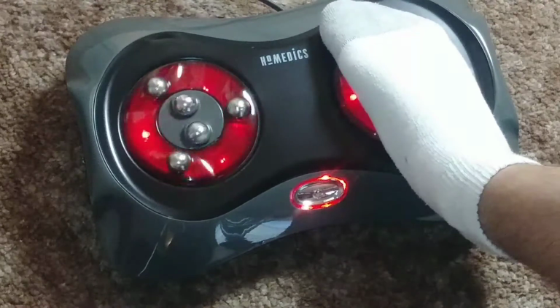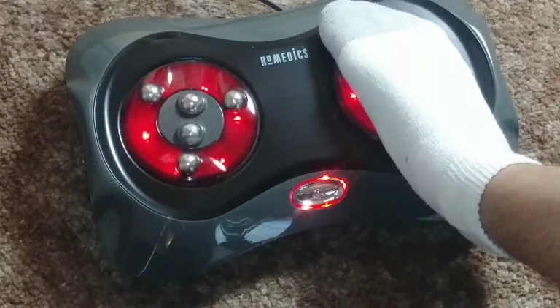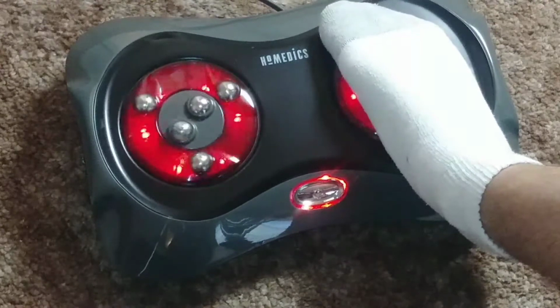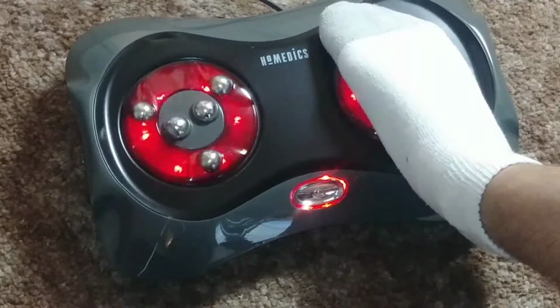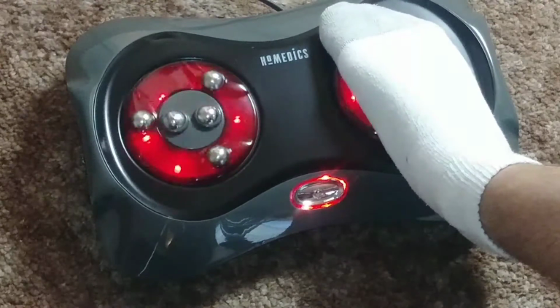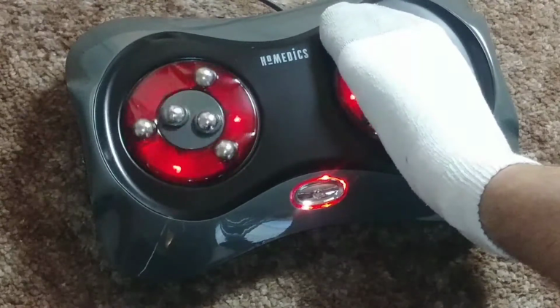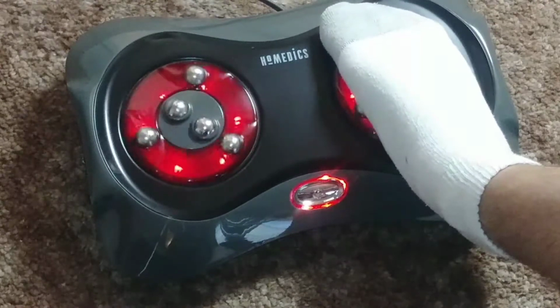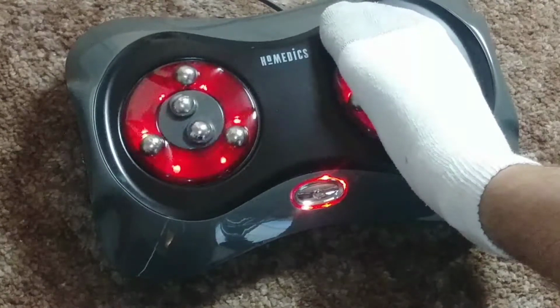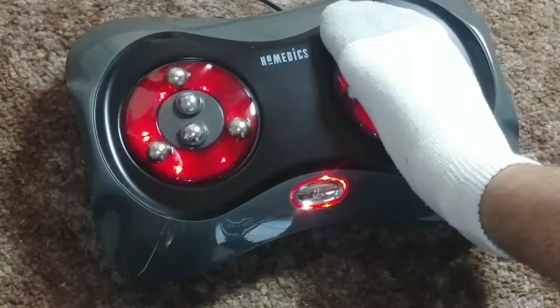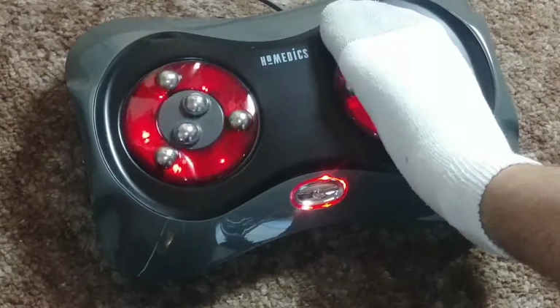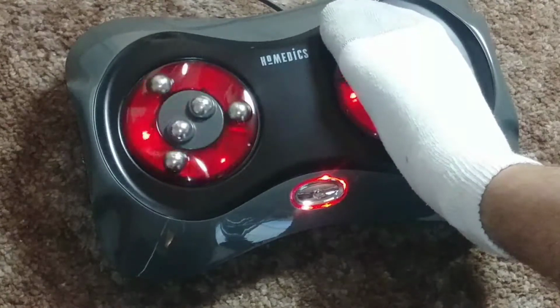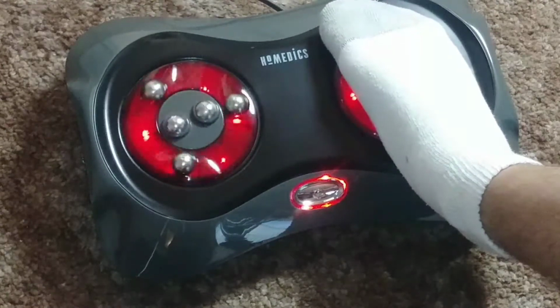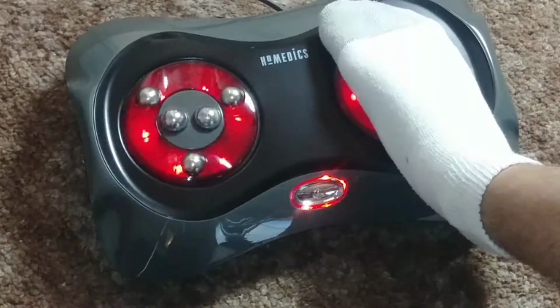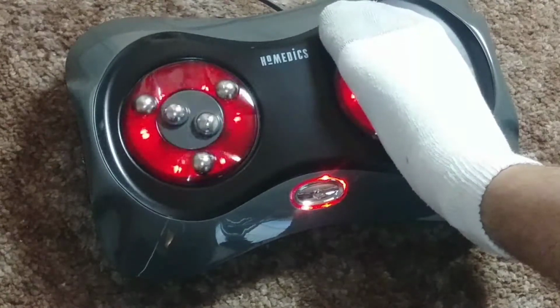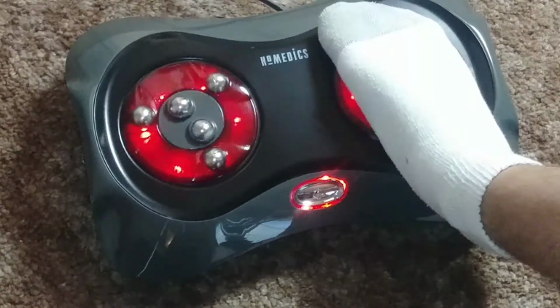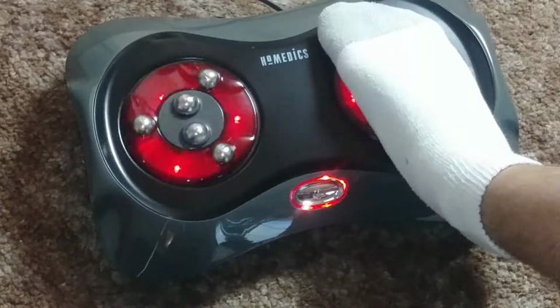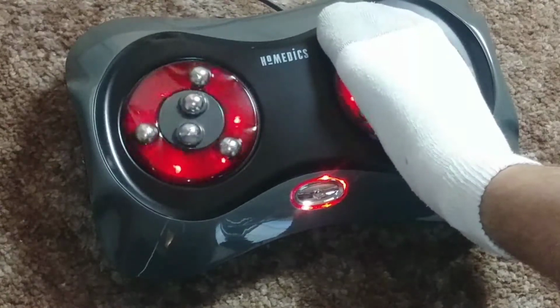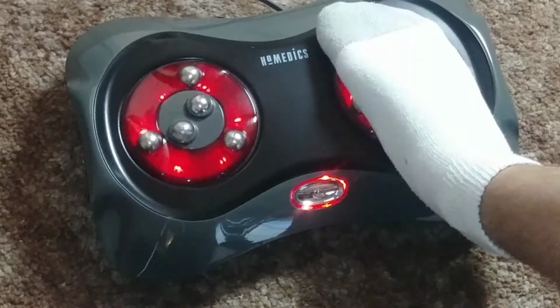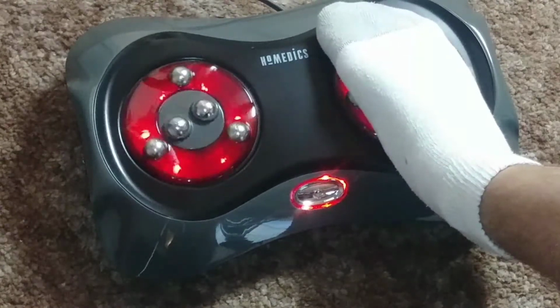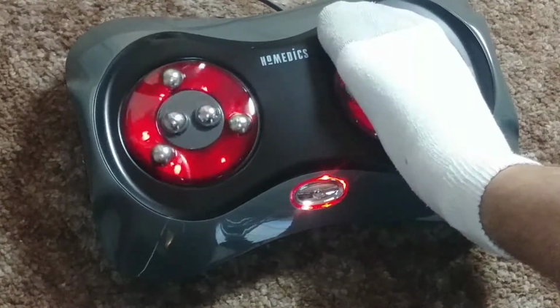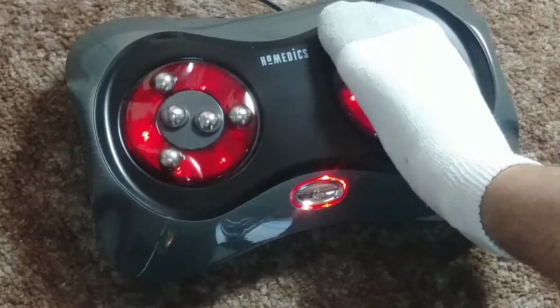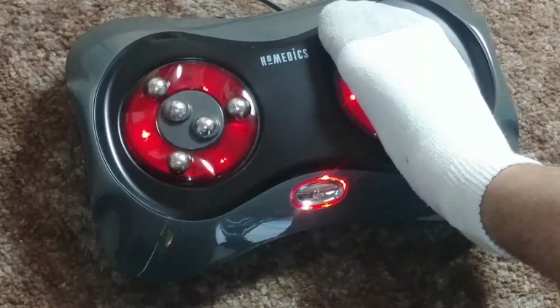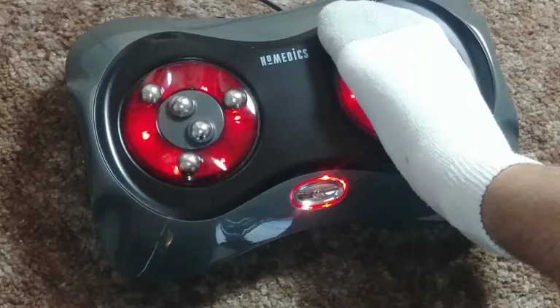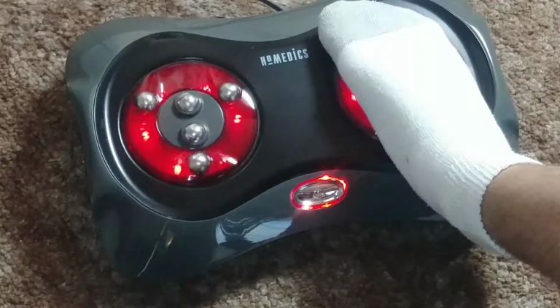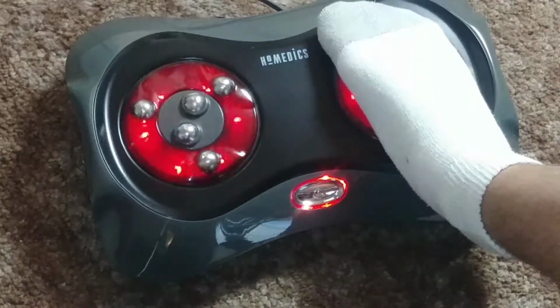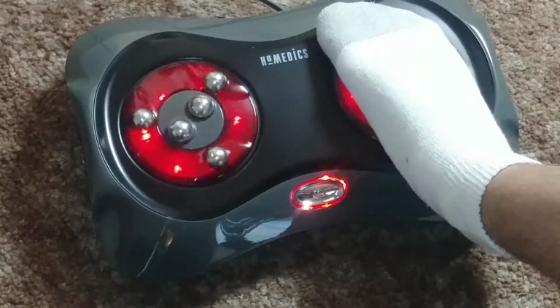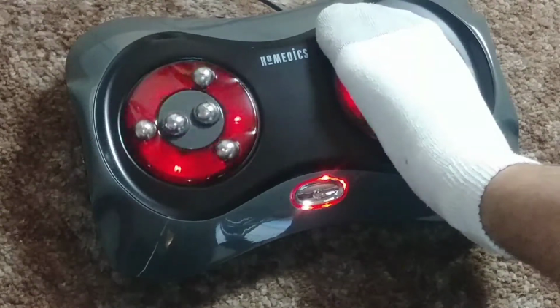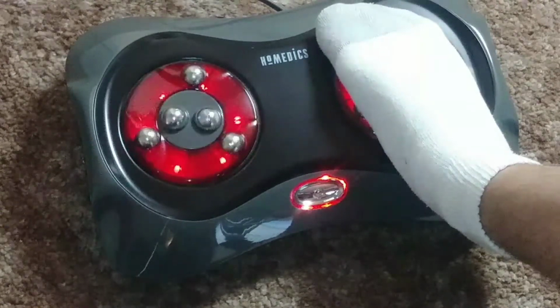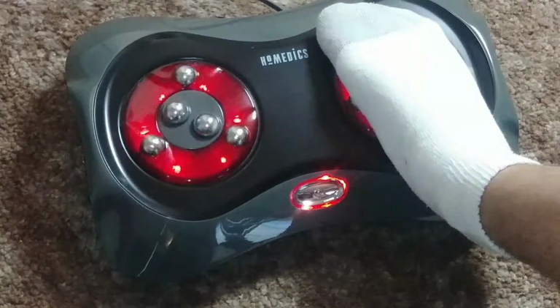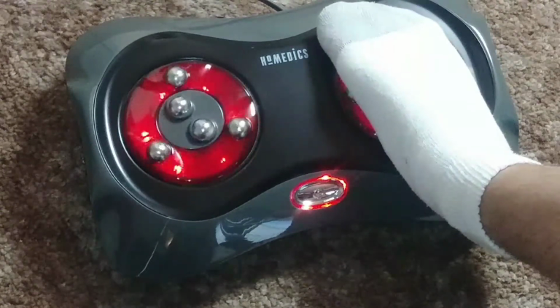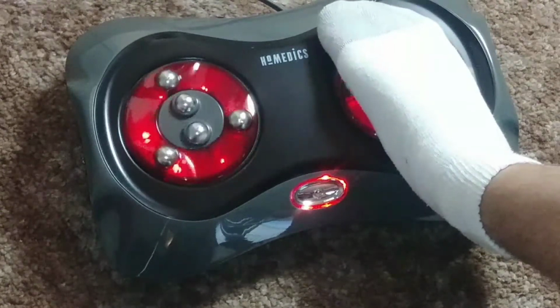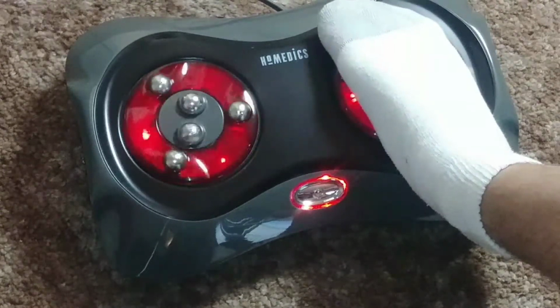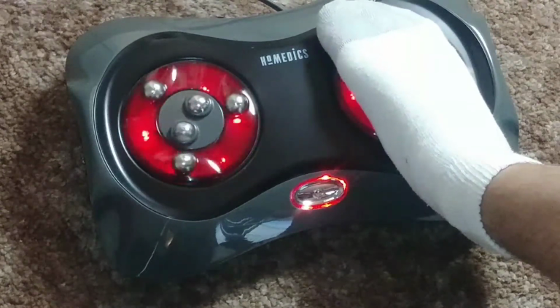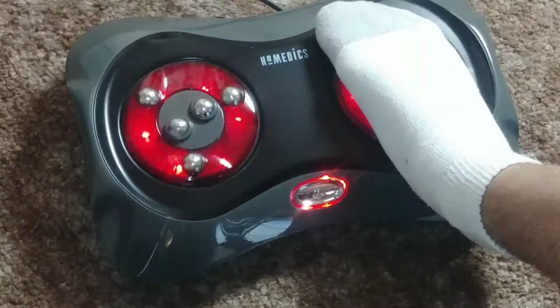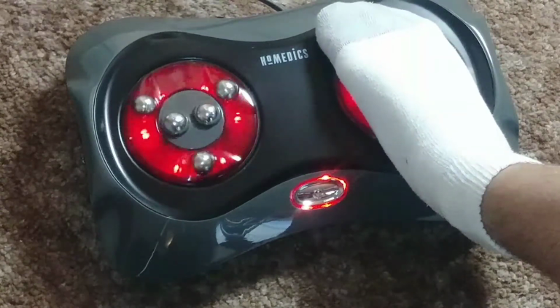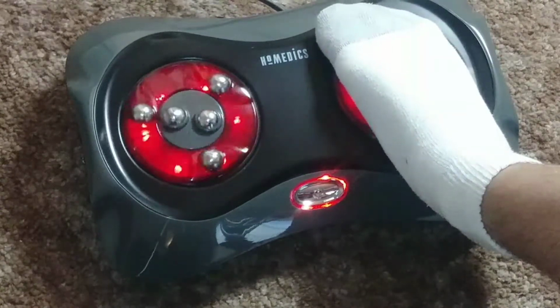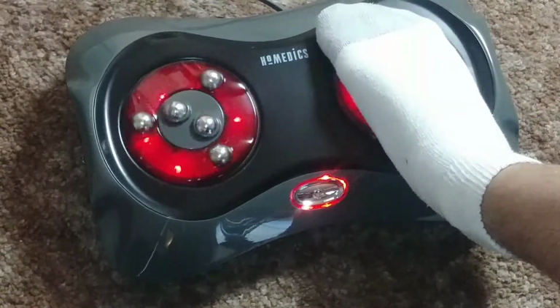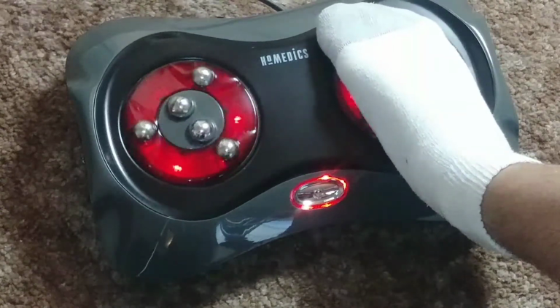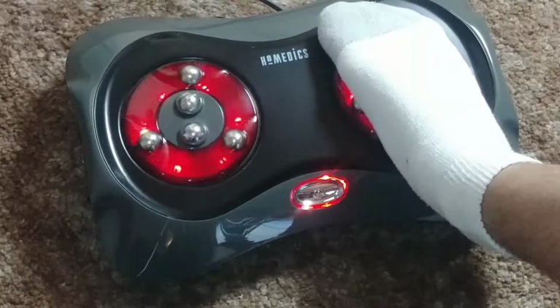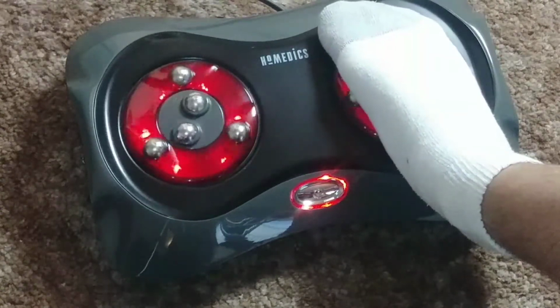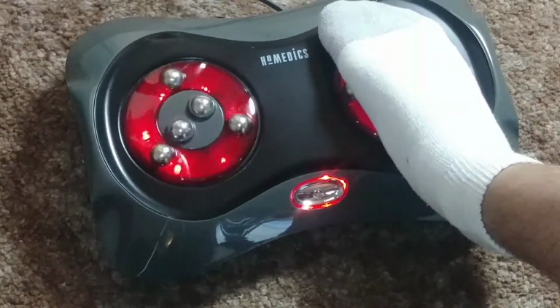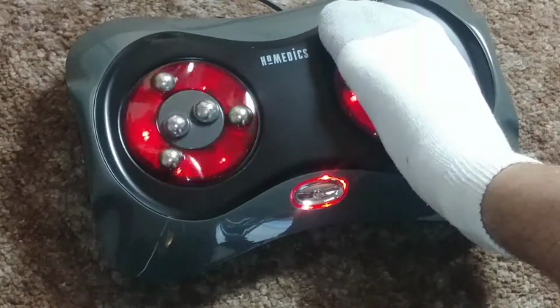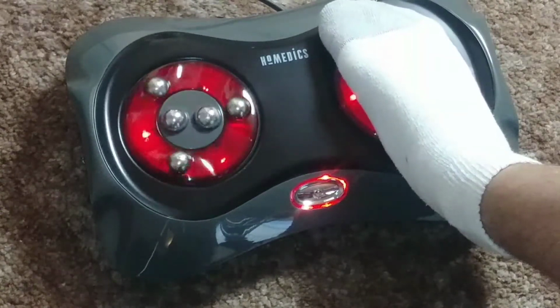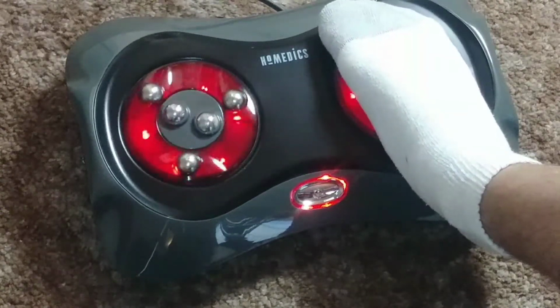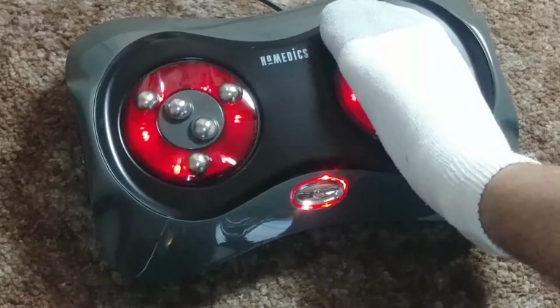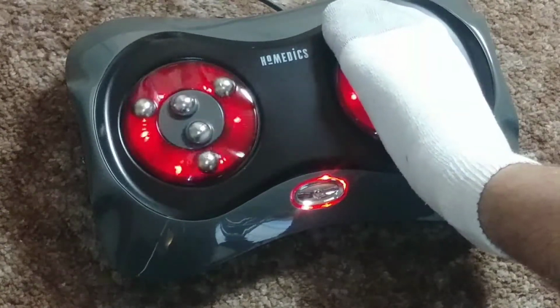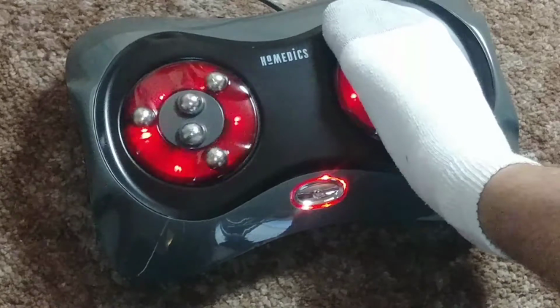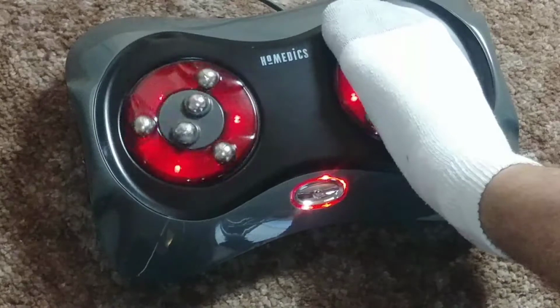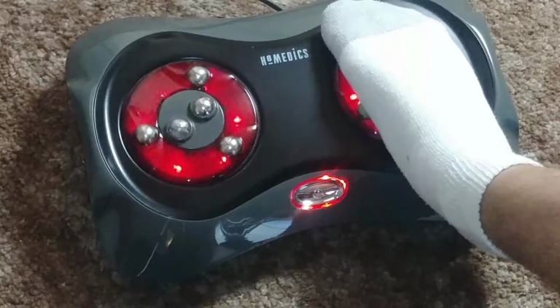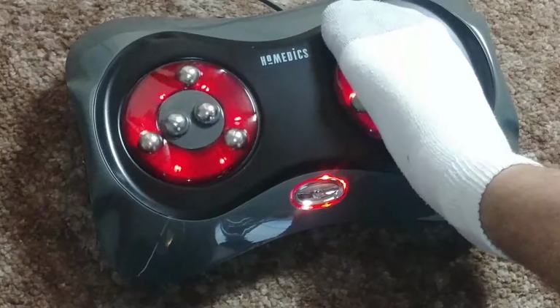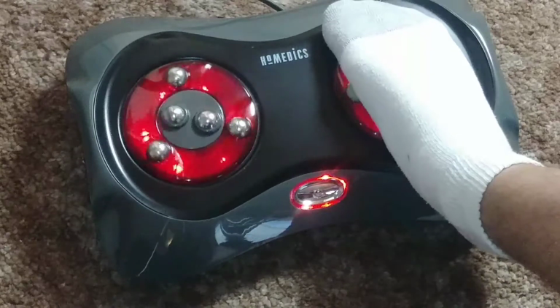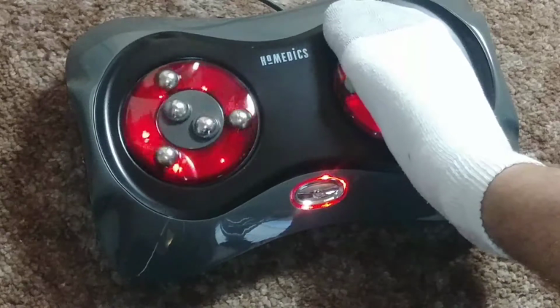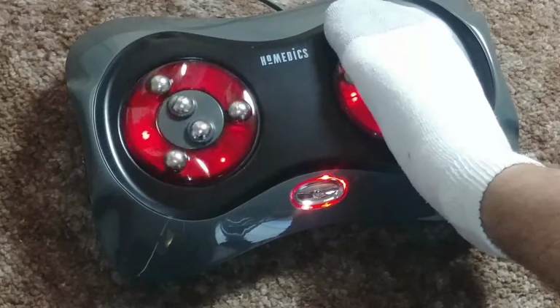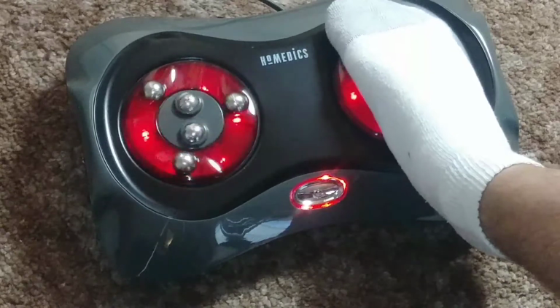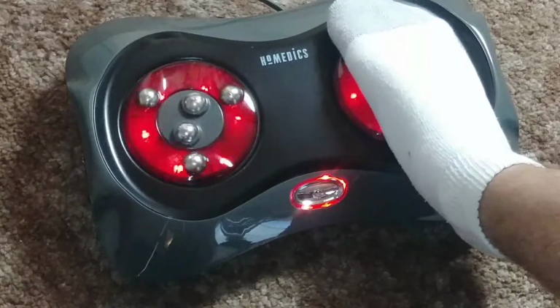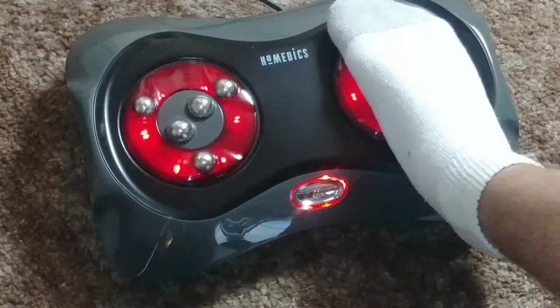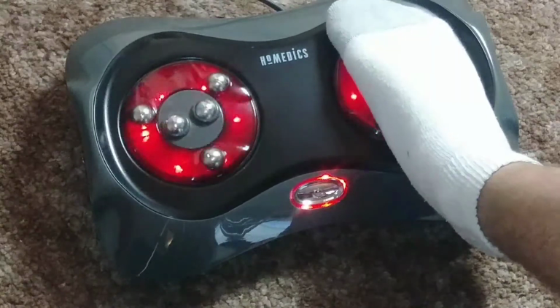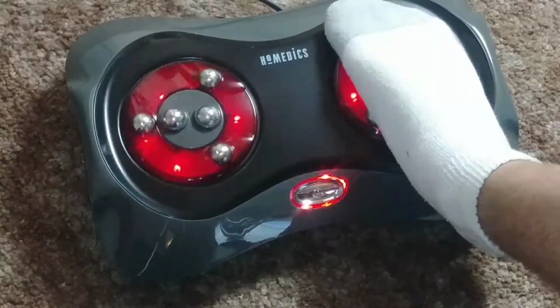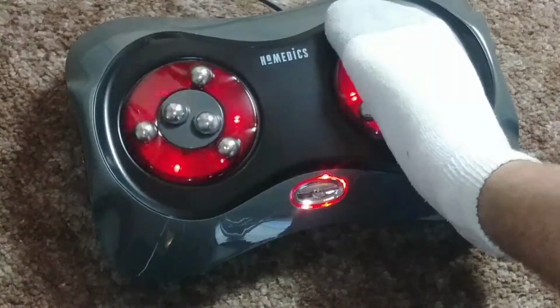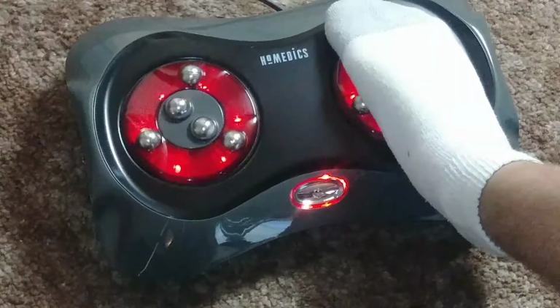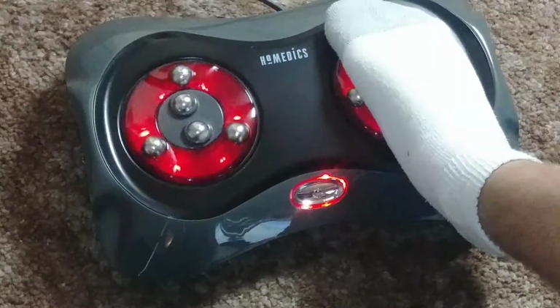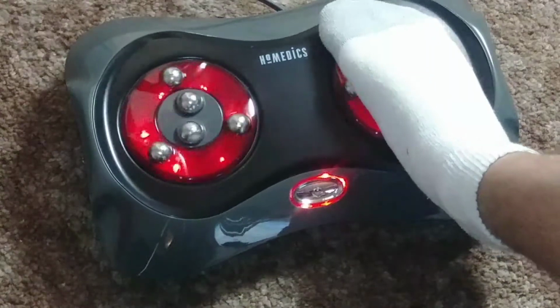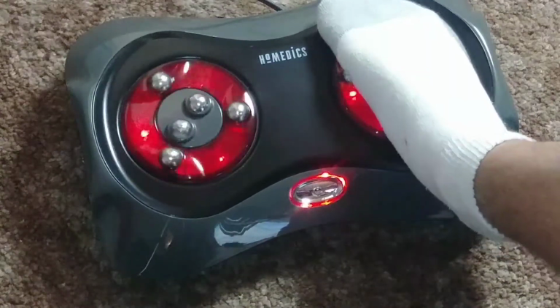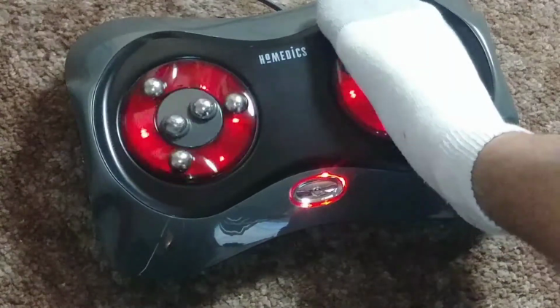It has innovative counter-rotating massage heads, and it's easy to control with just a touch of your toe.